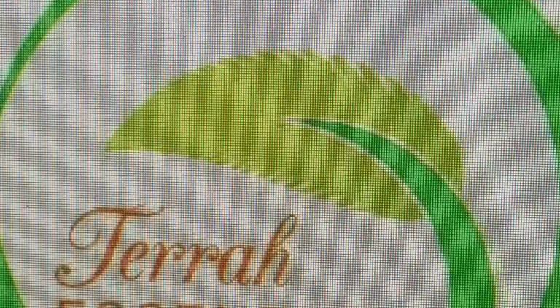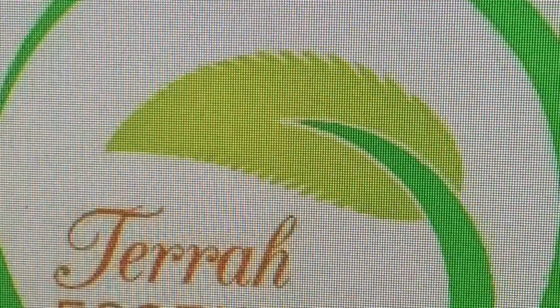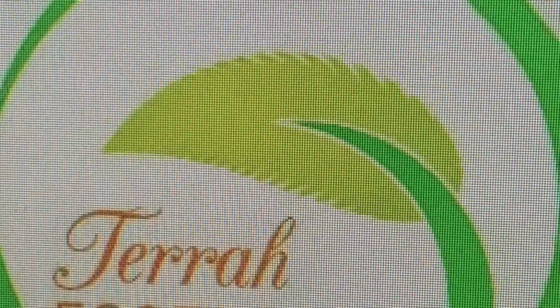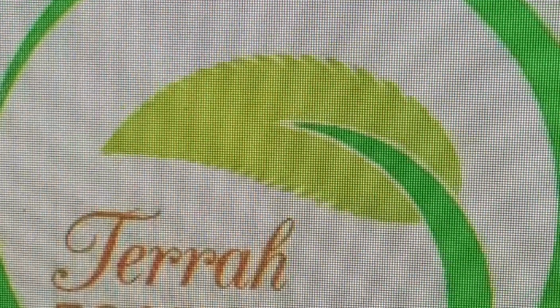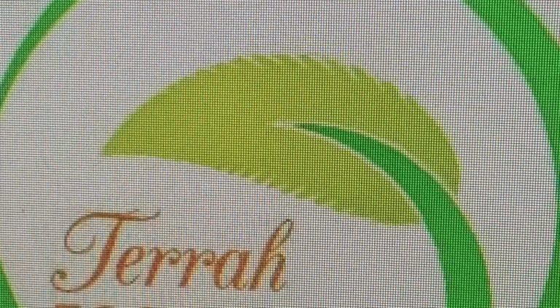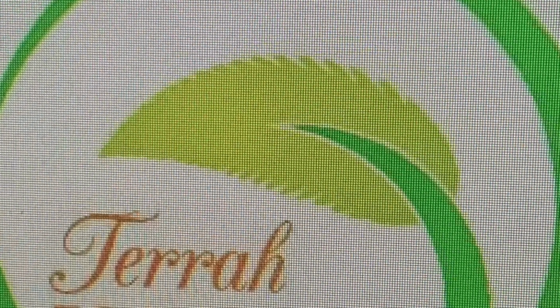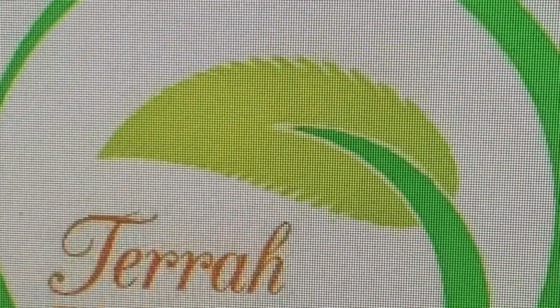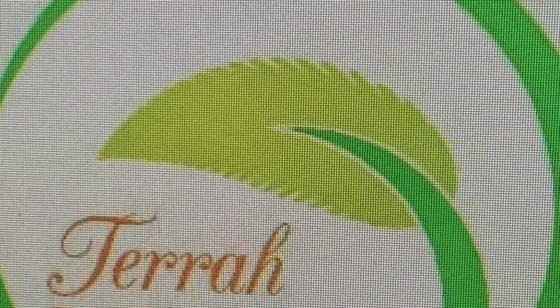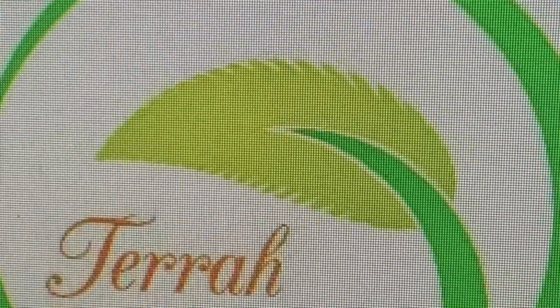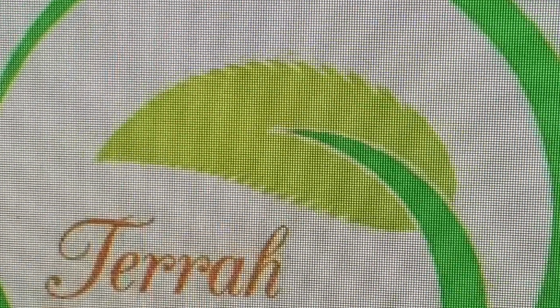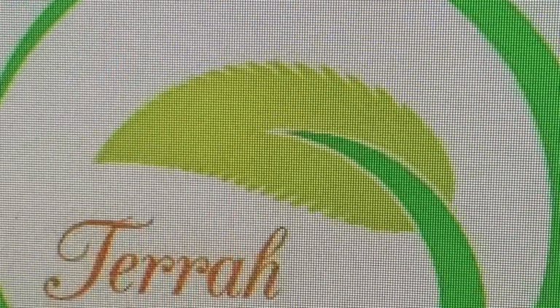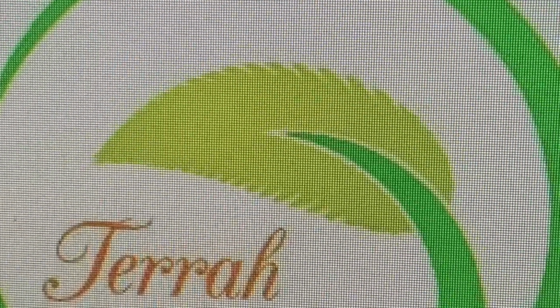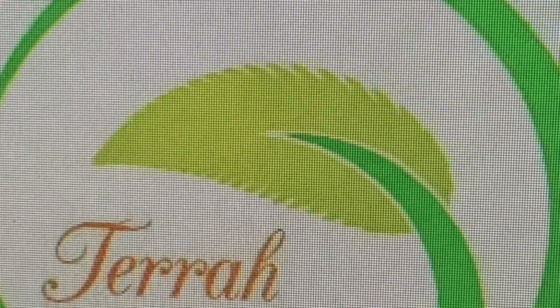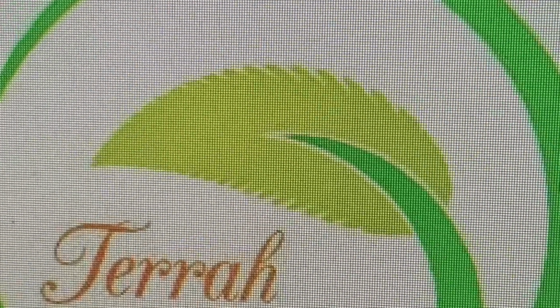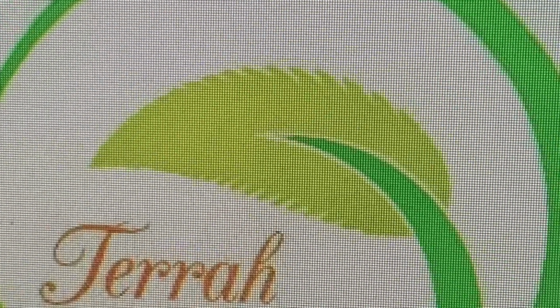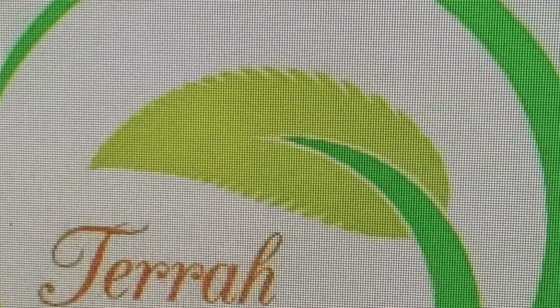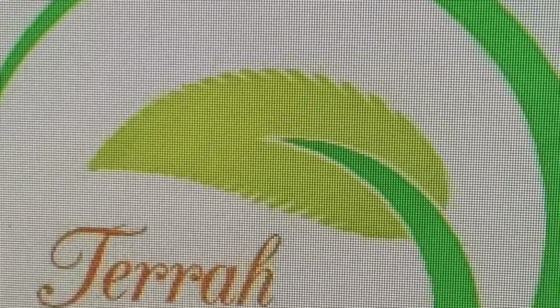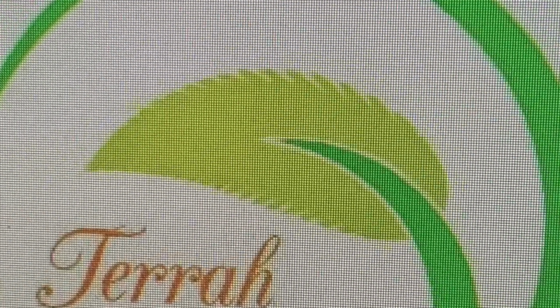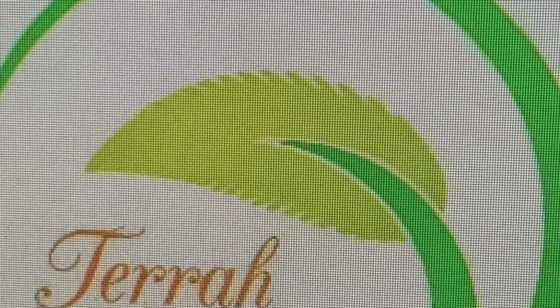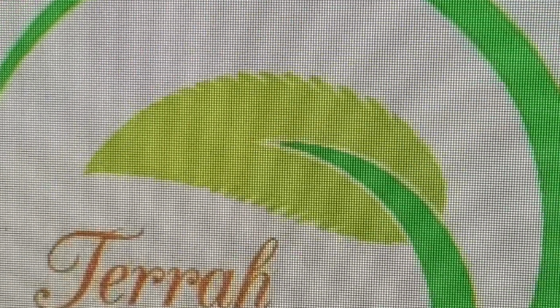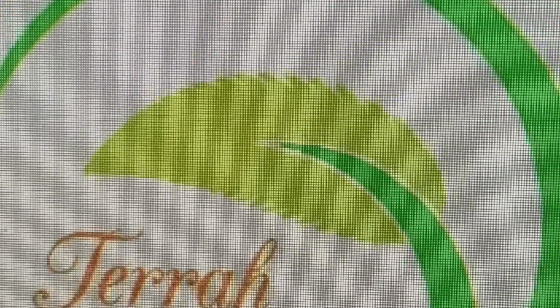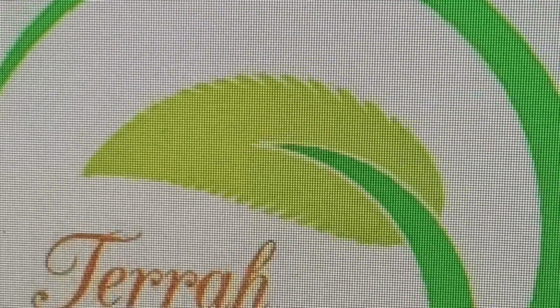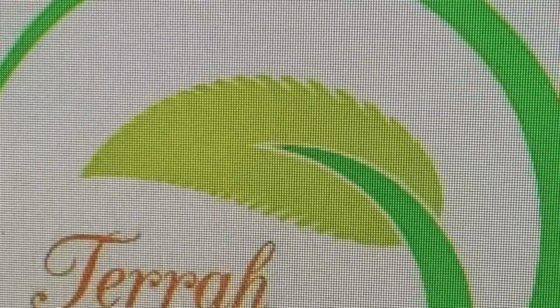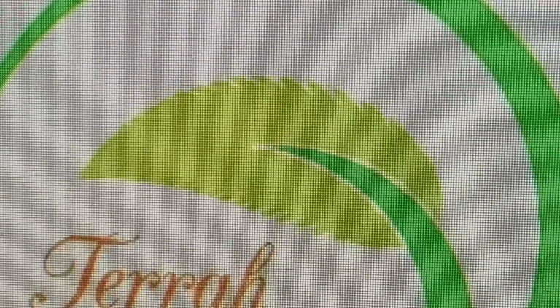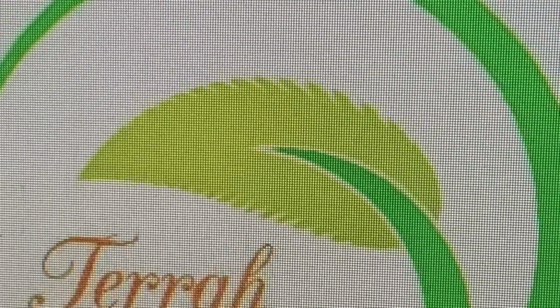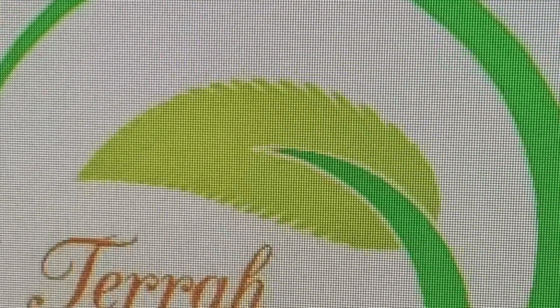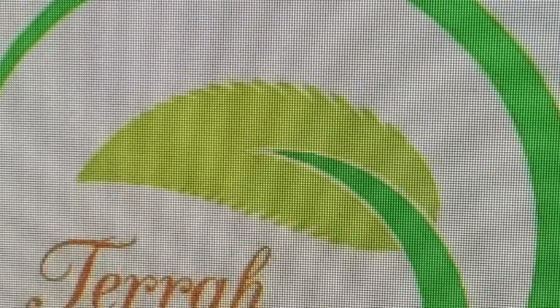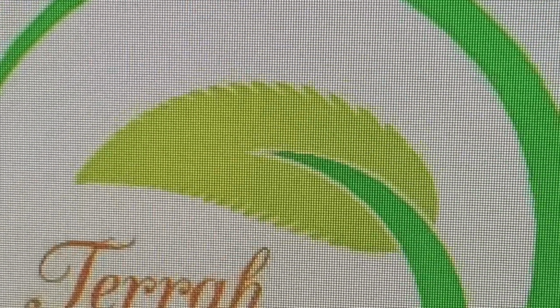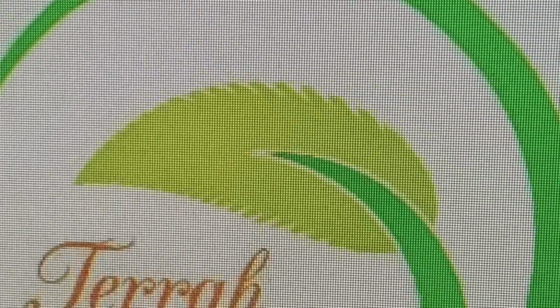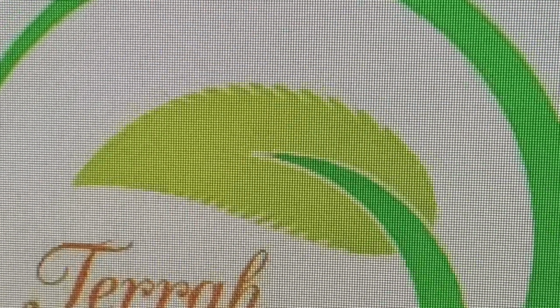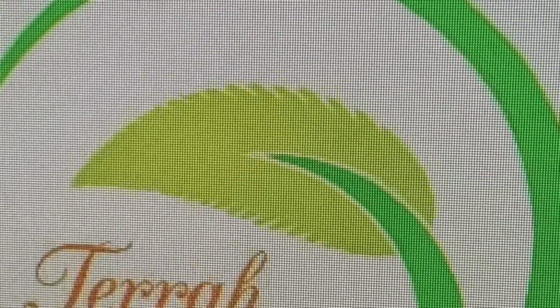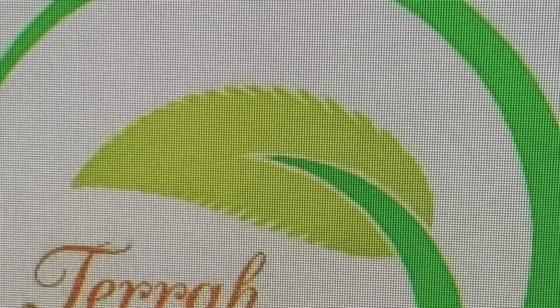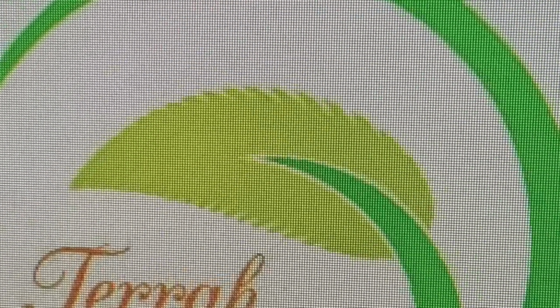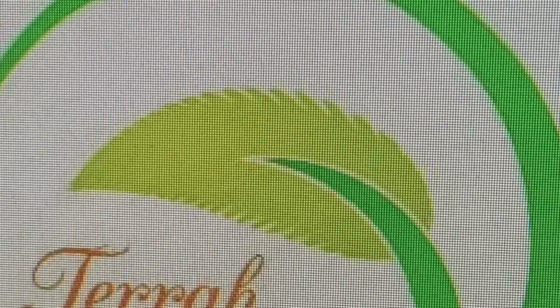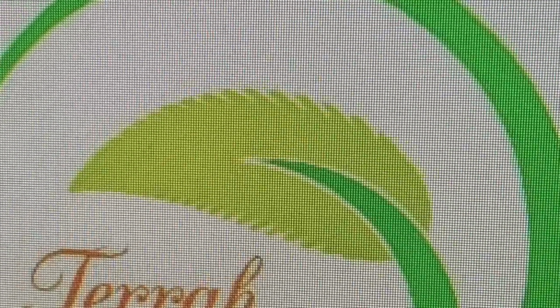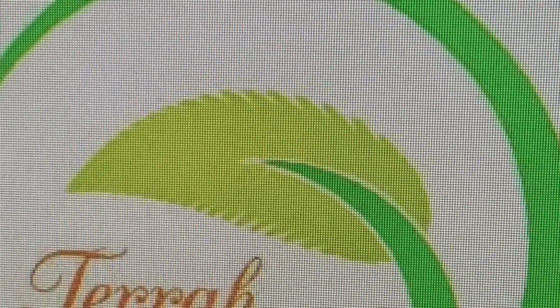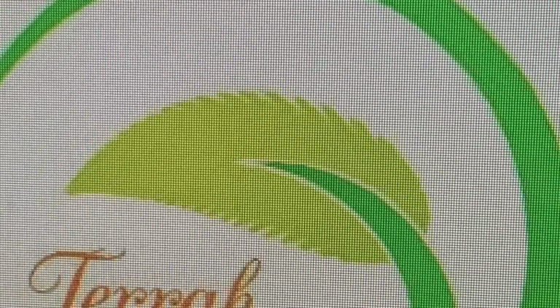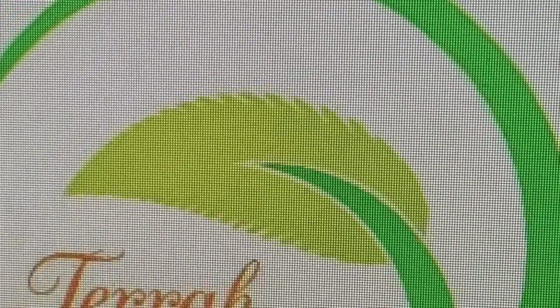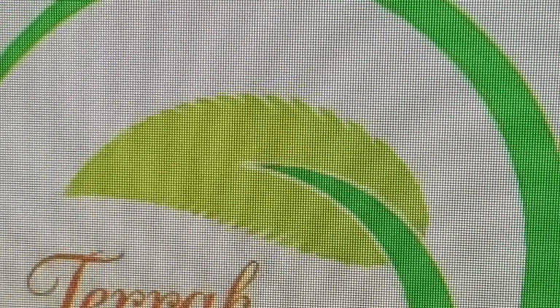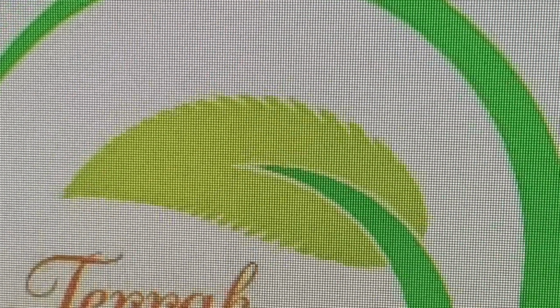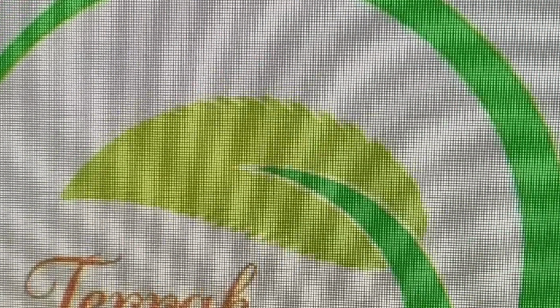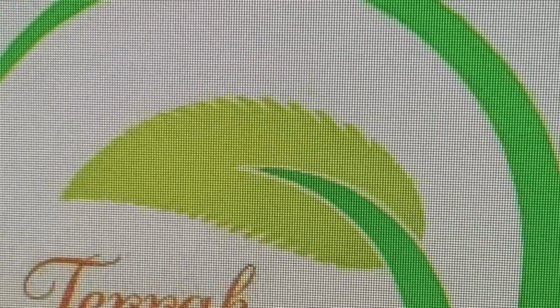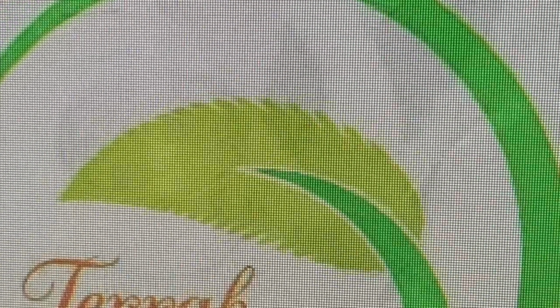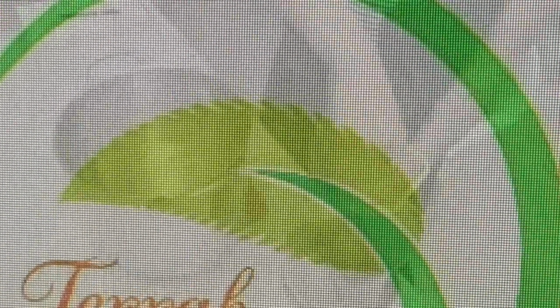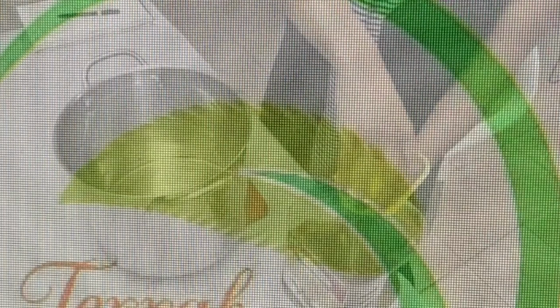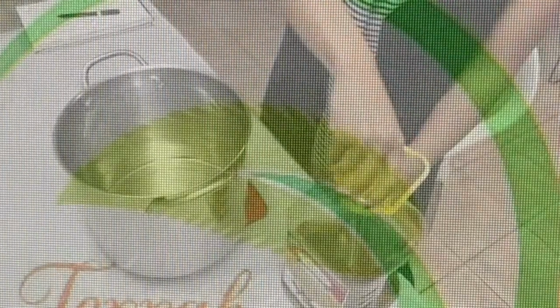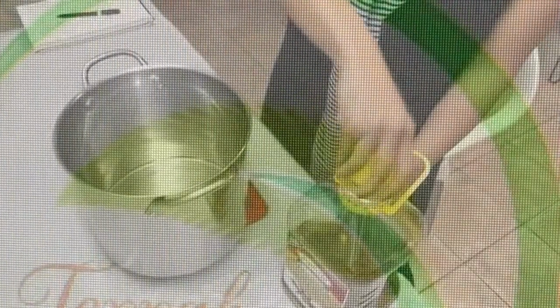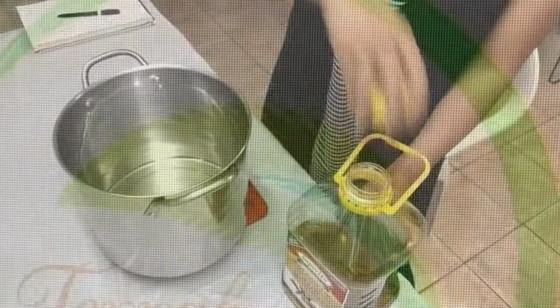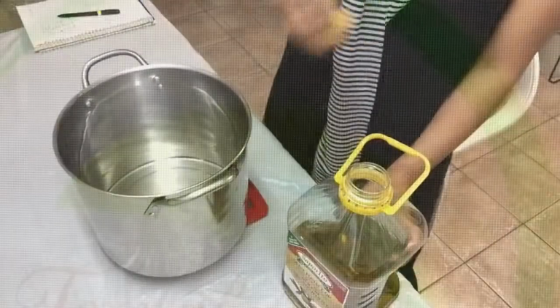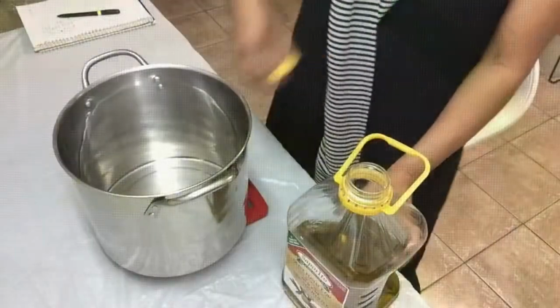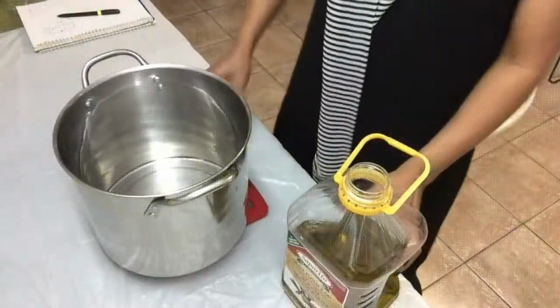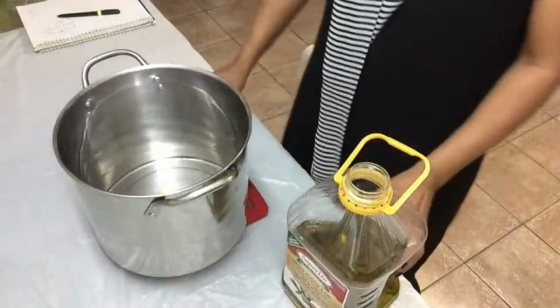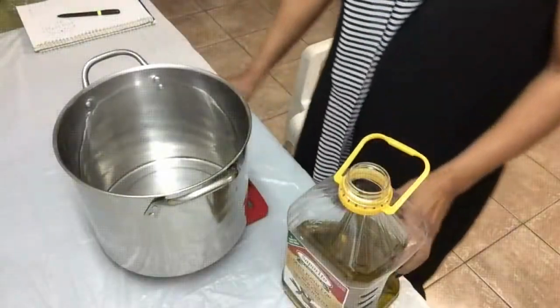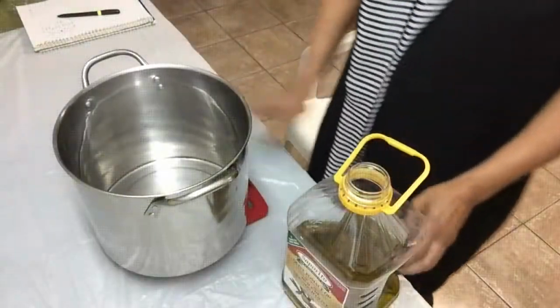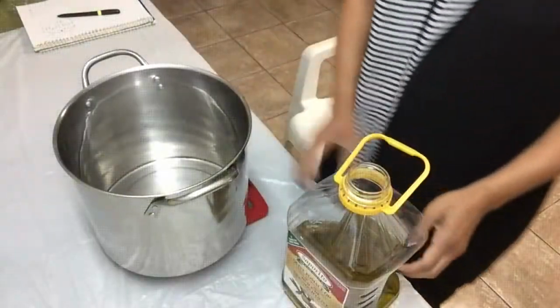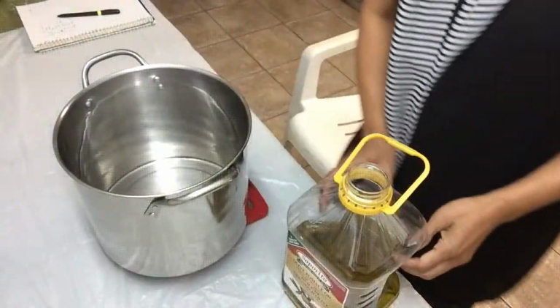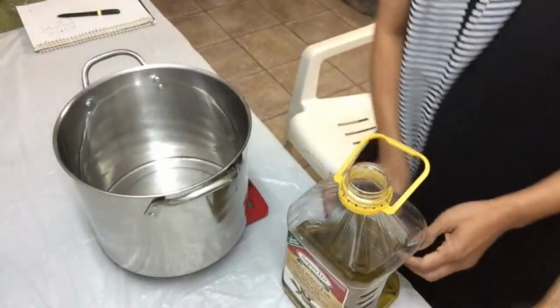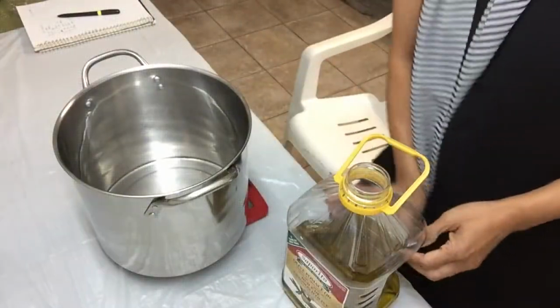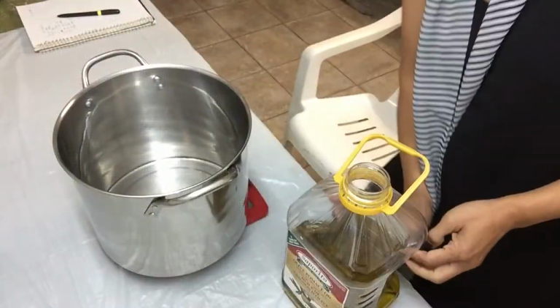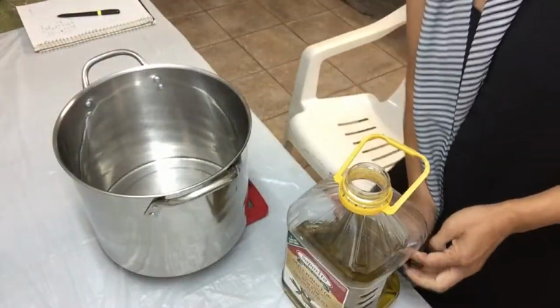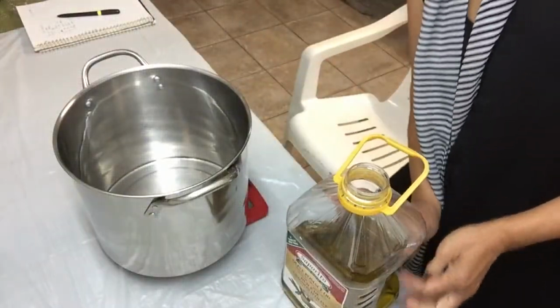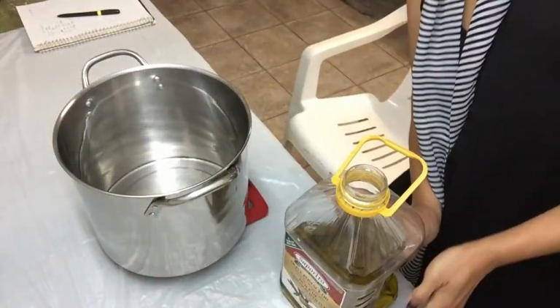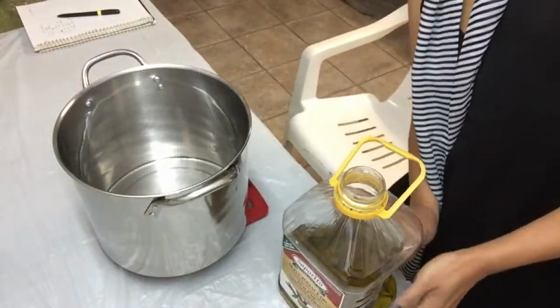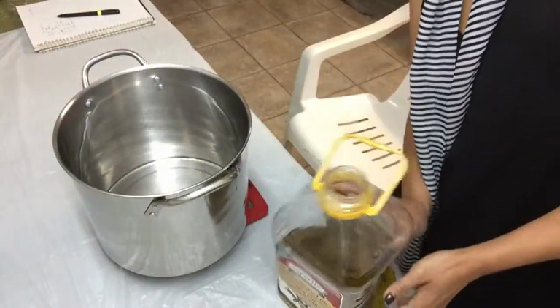In this video, I will show you a step-by-step method of soap making using a double boiler.